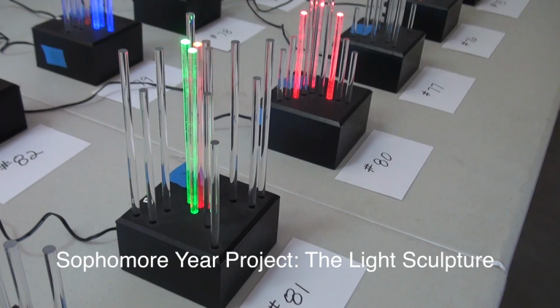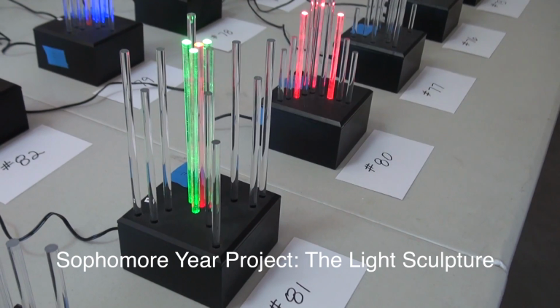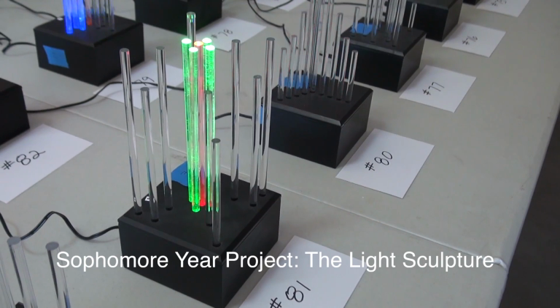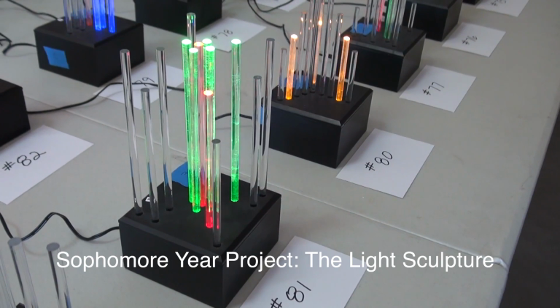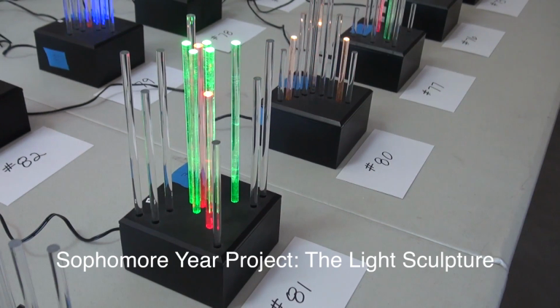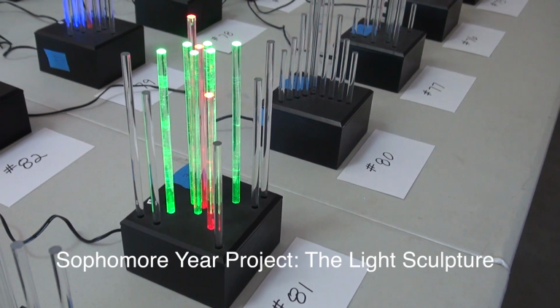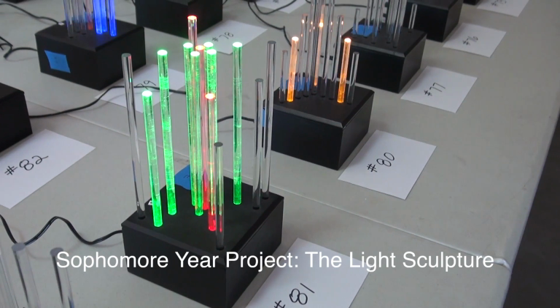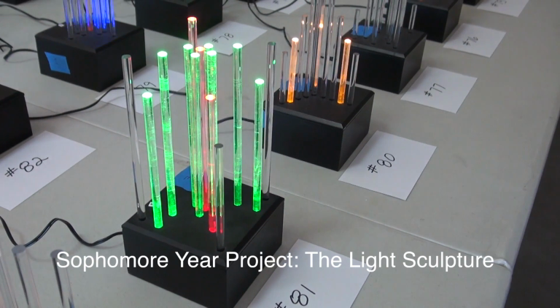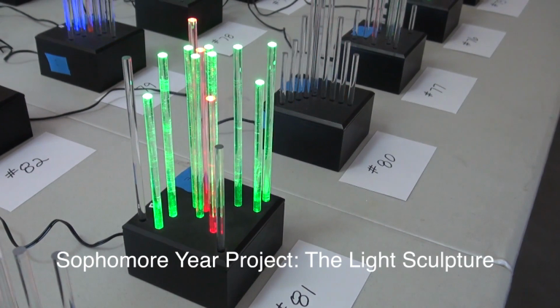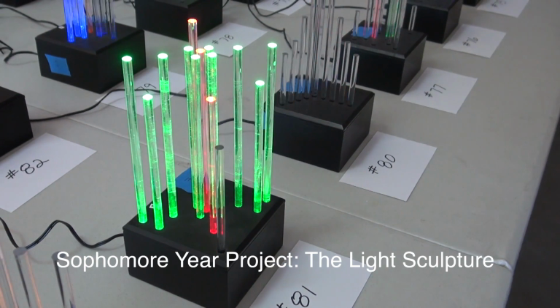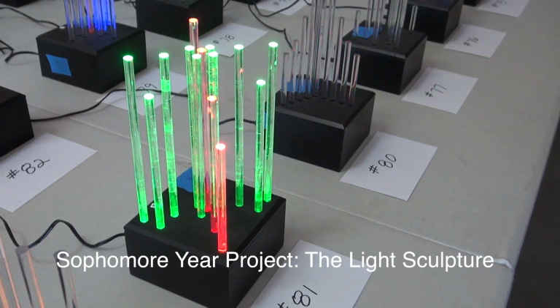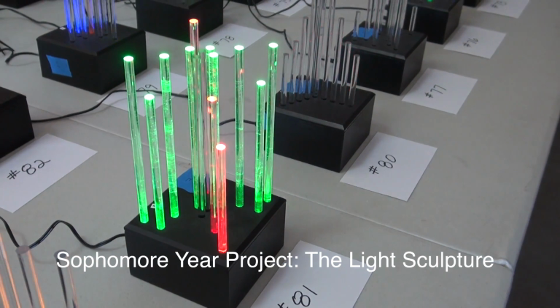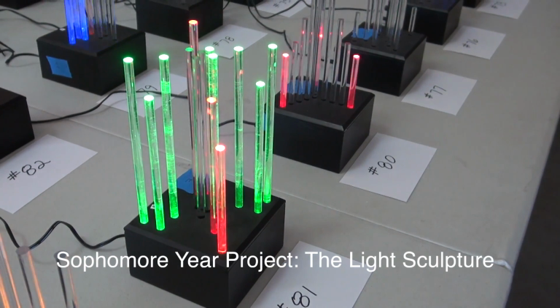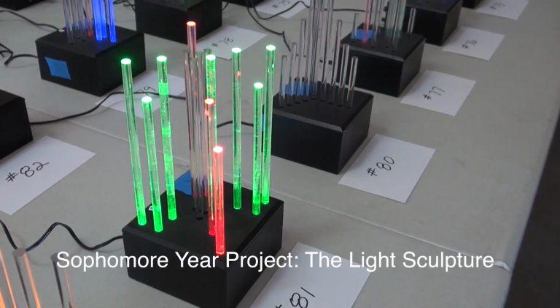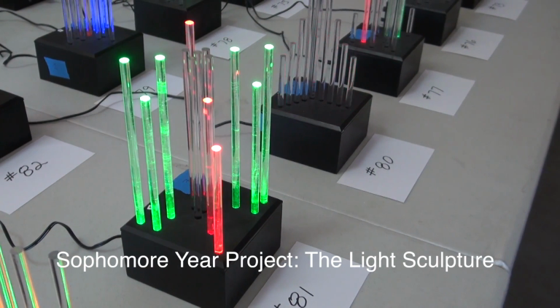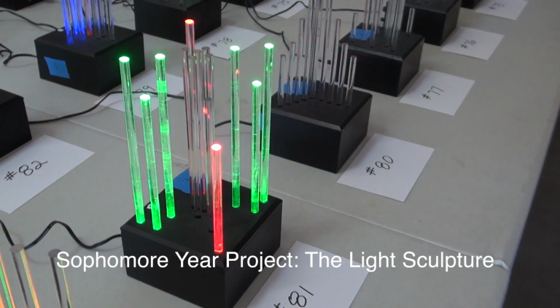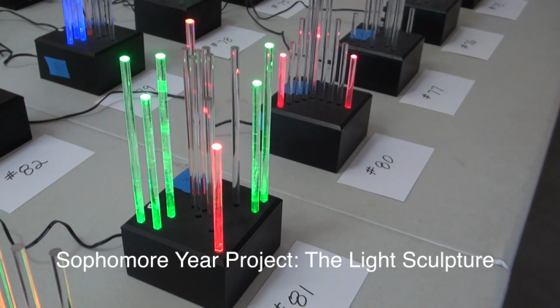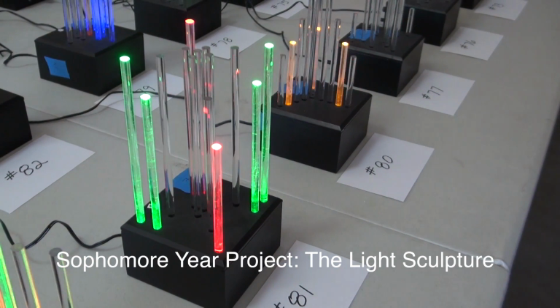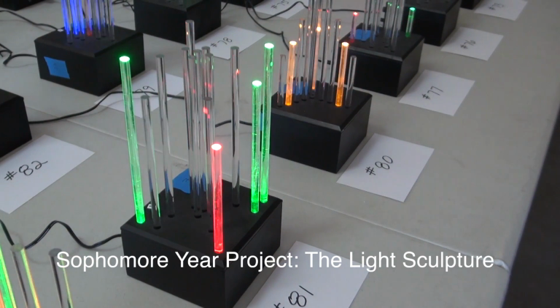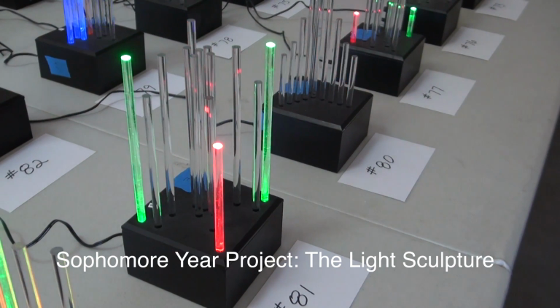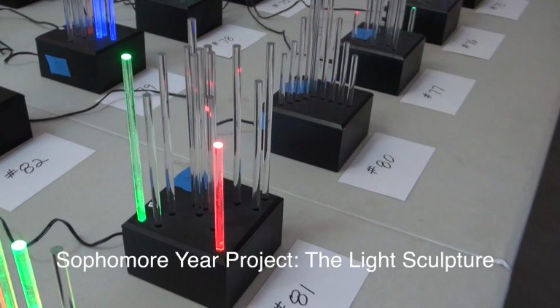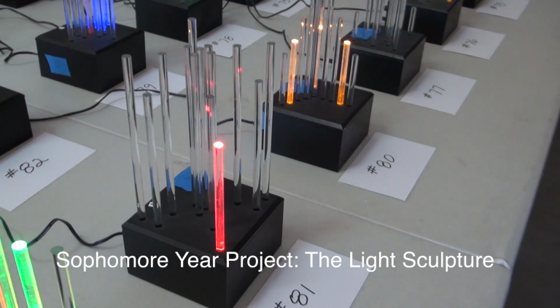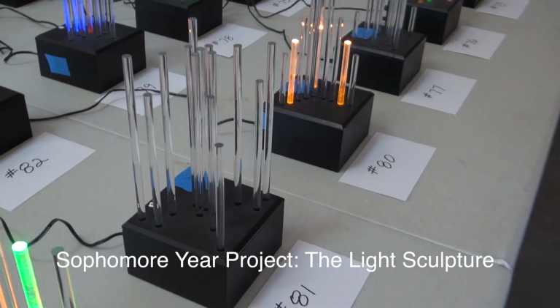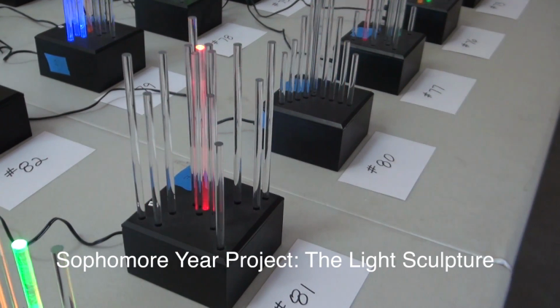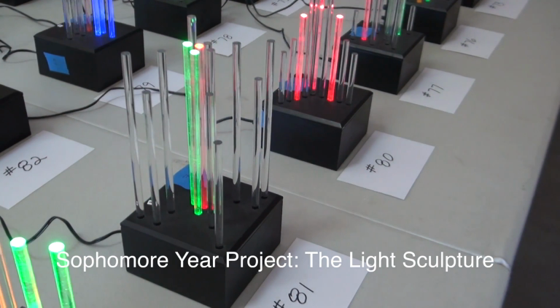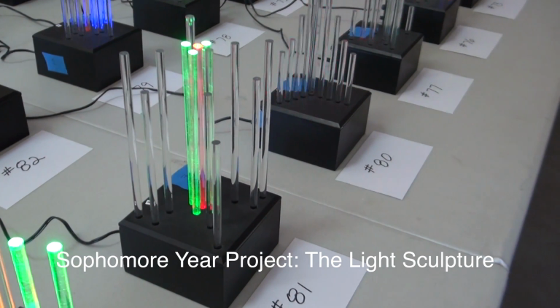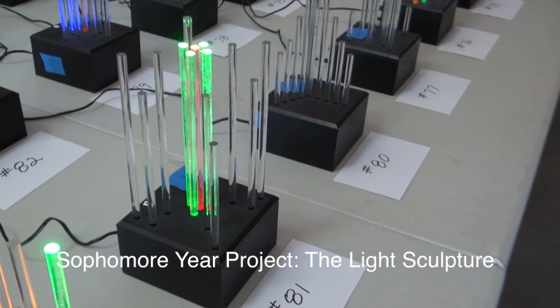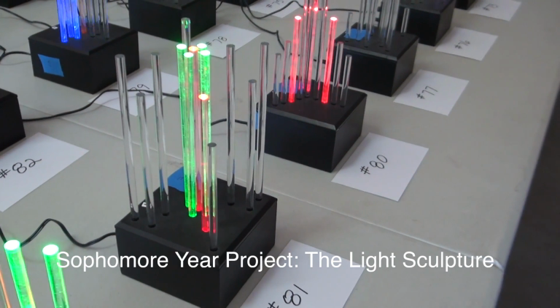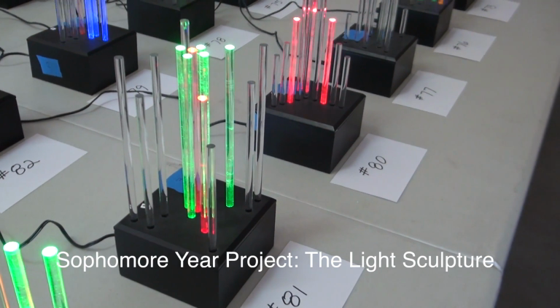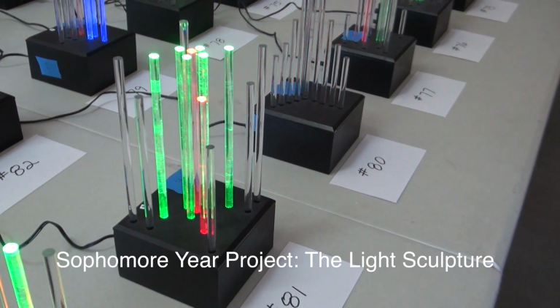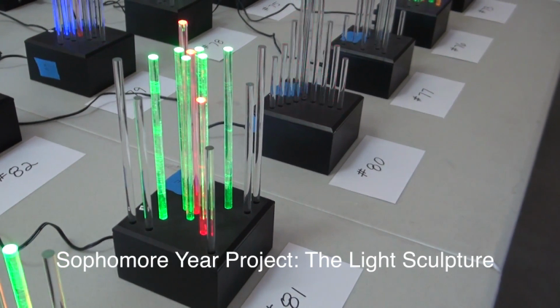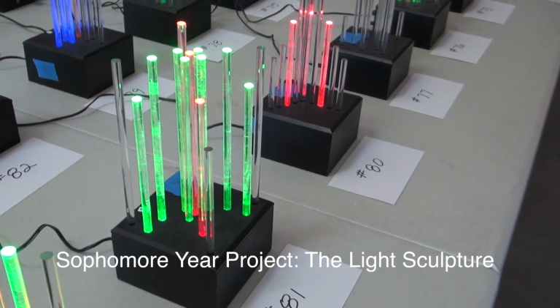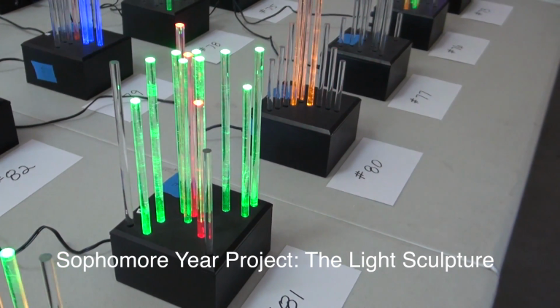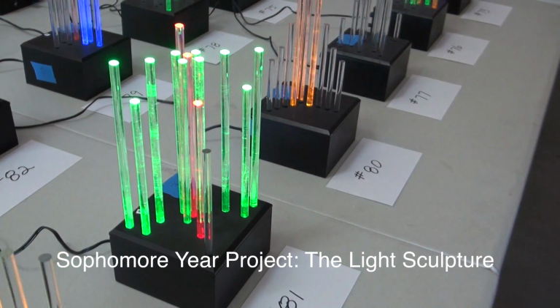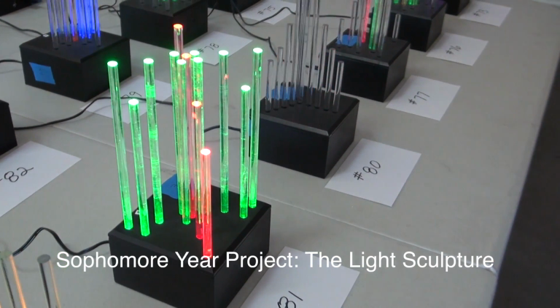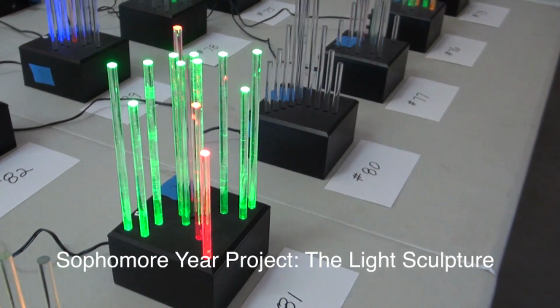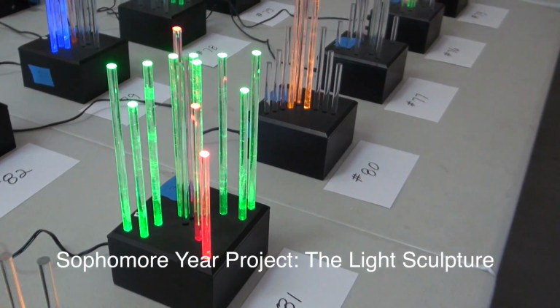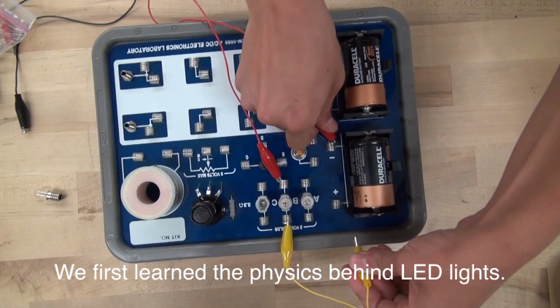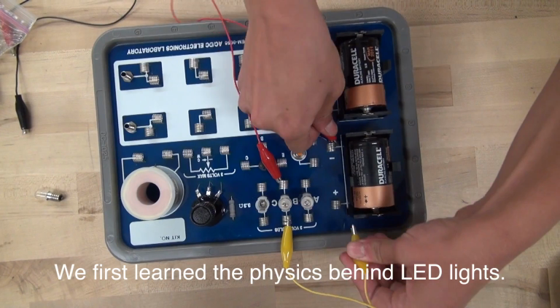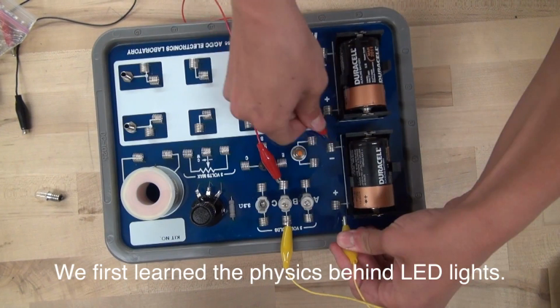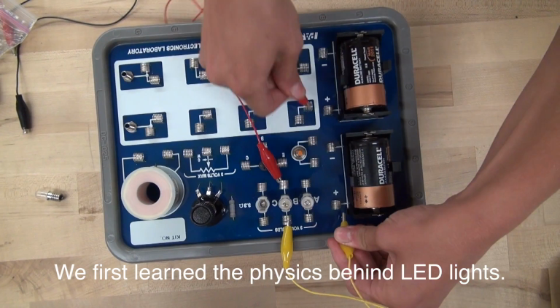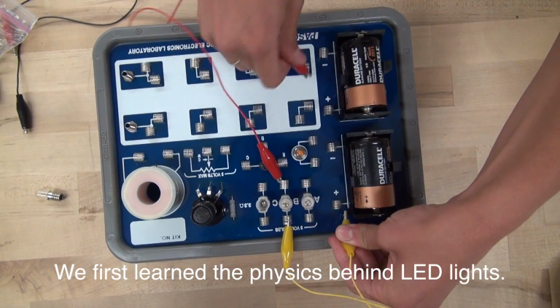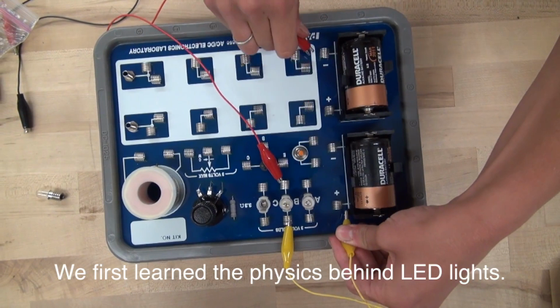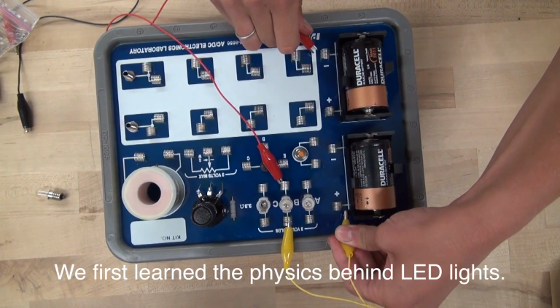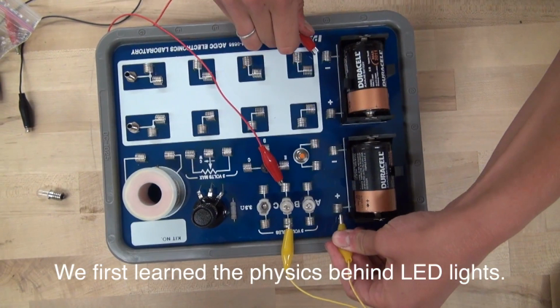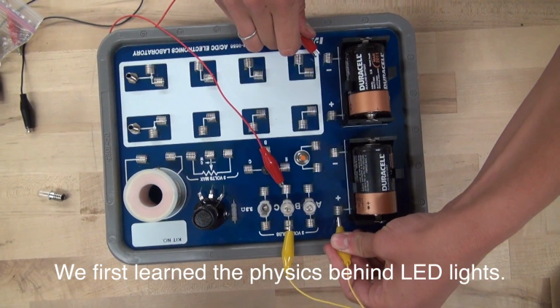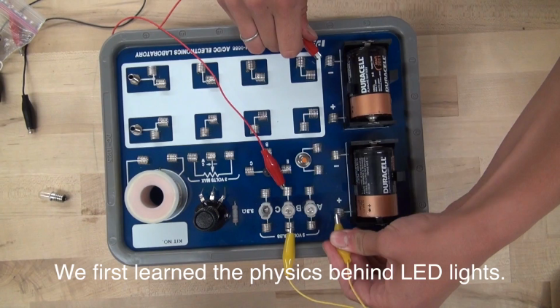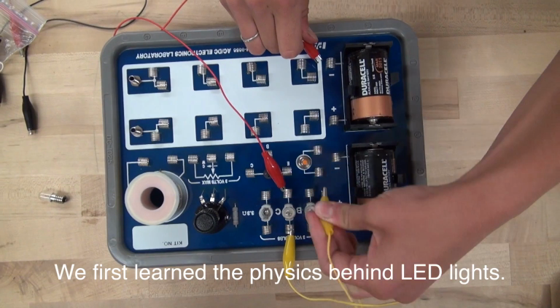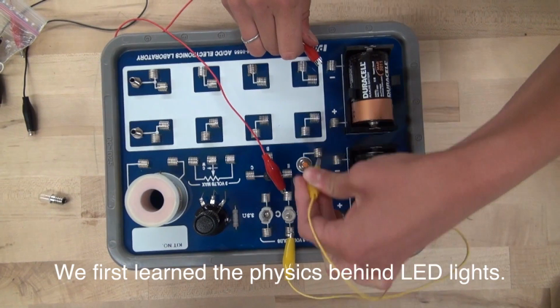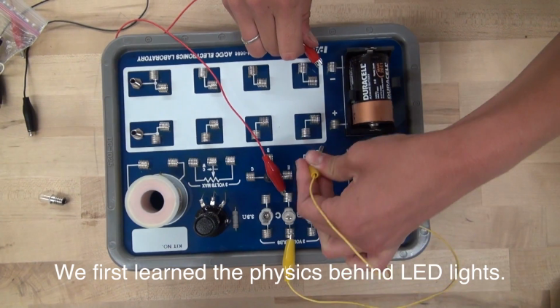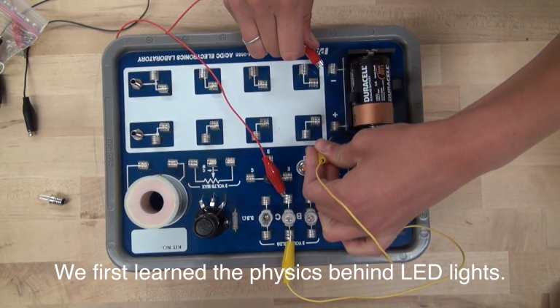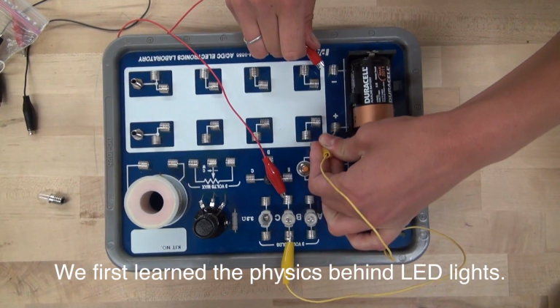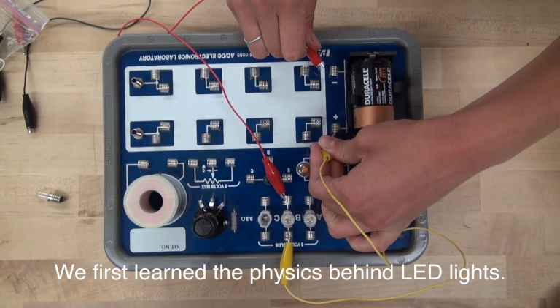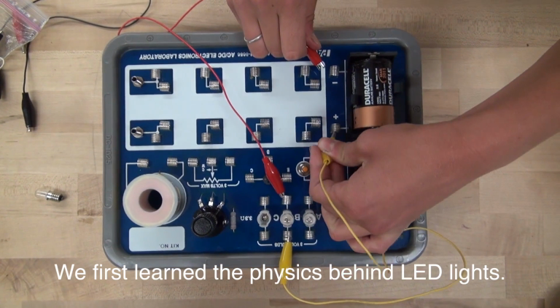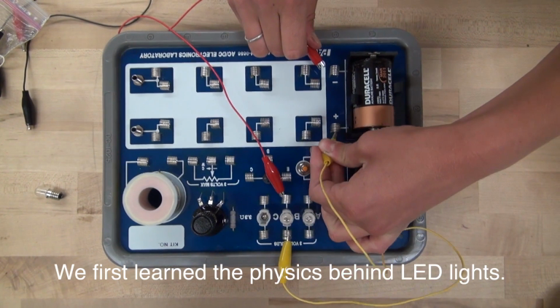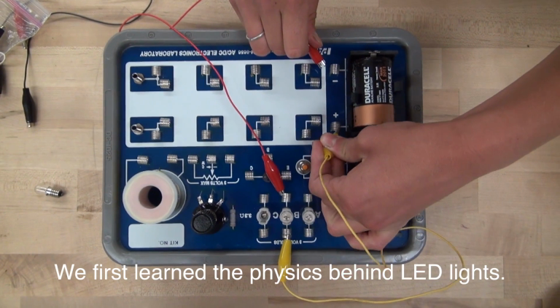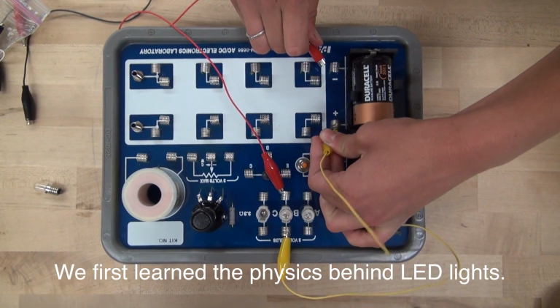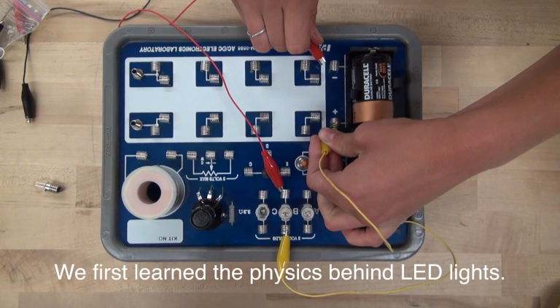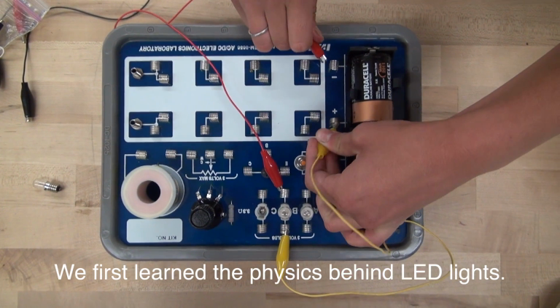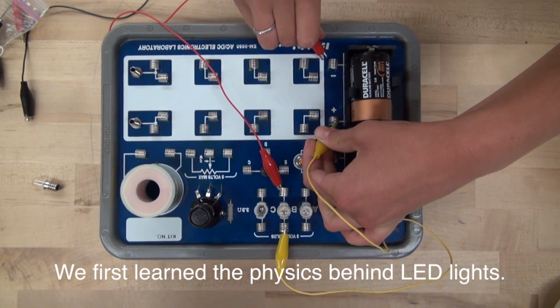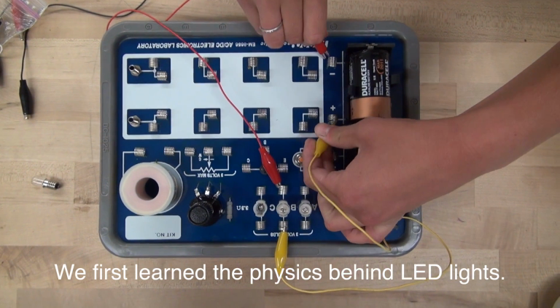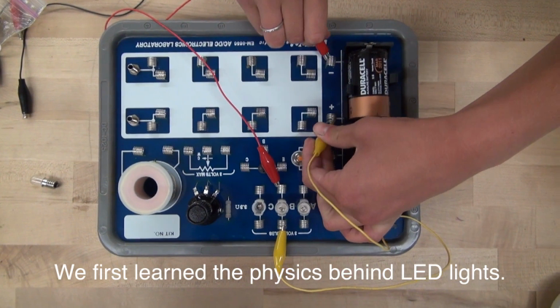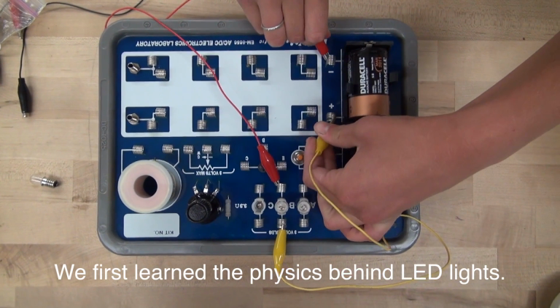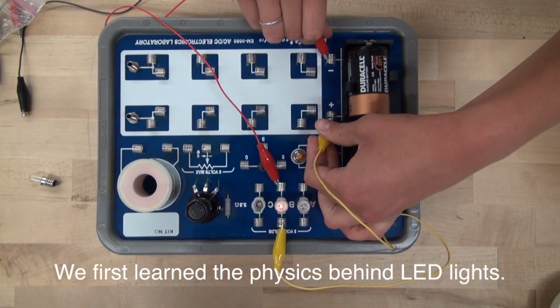Sophomore year we made the light sculpture. We first learned the physics behind LED lights.